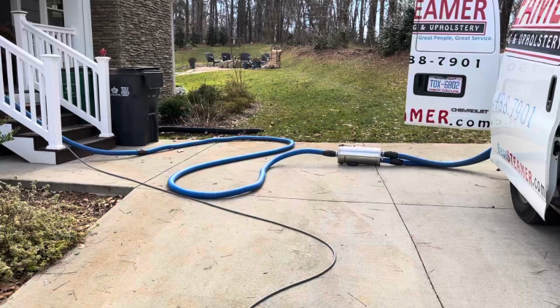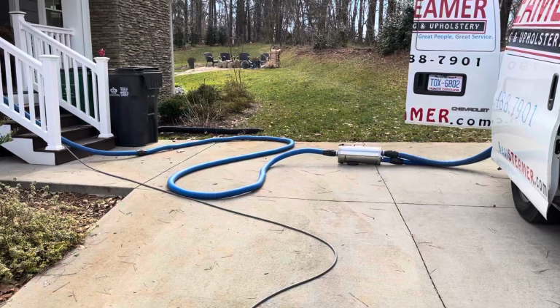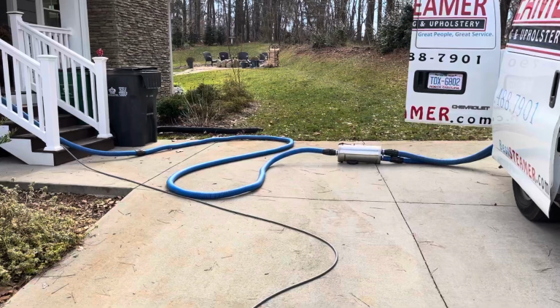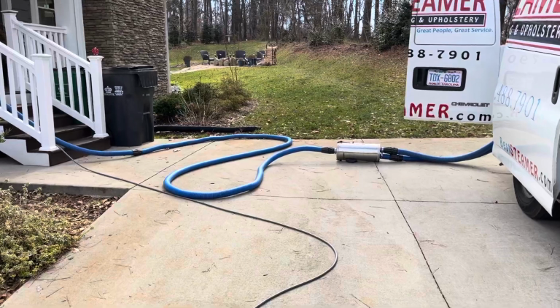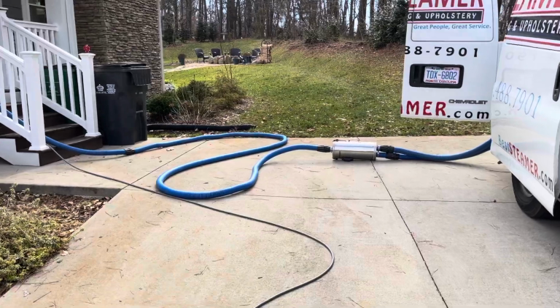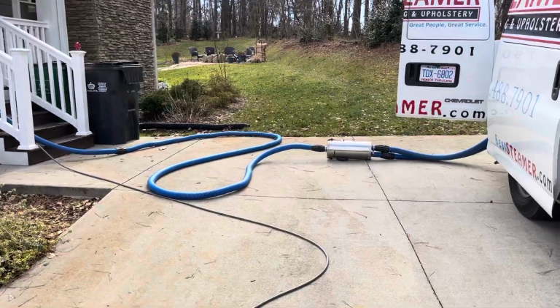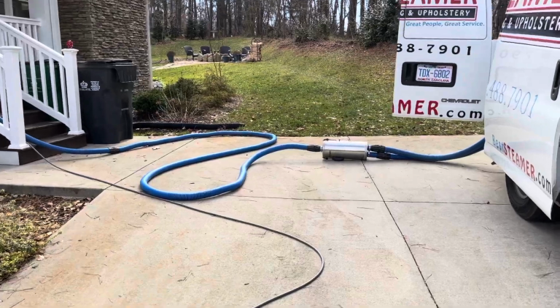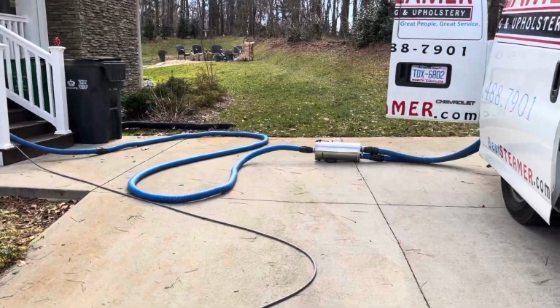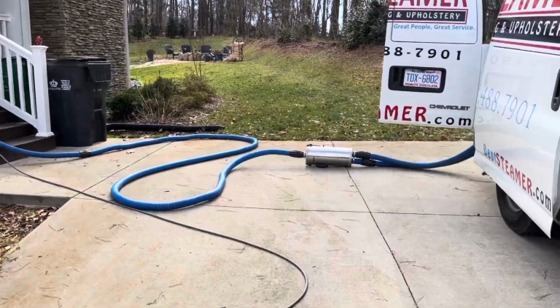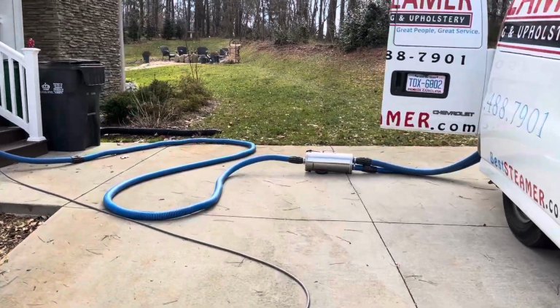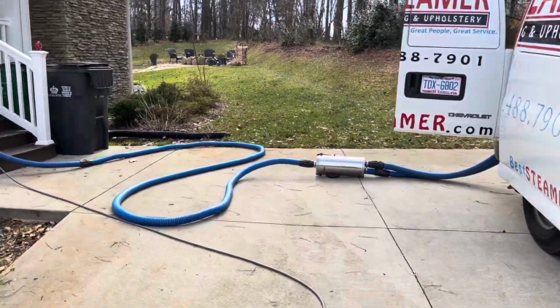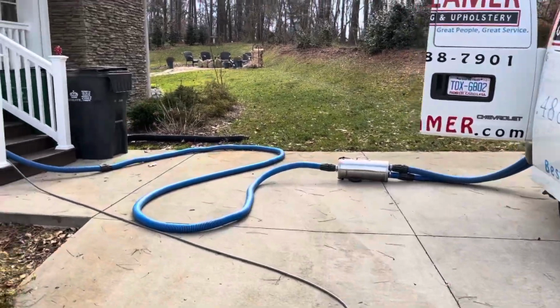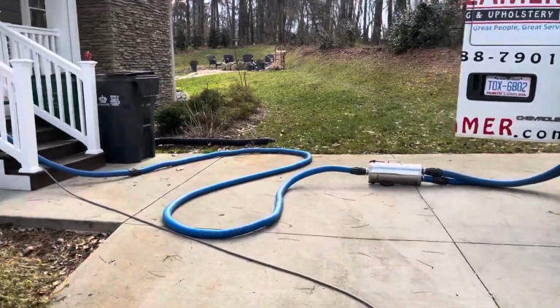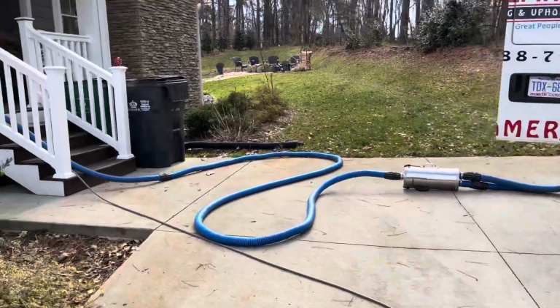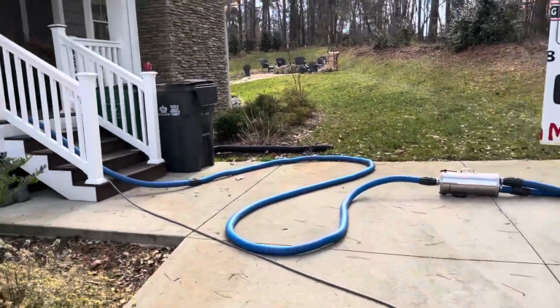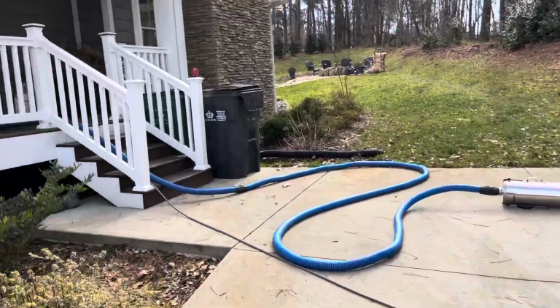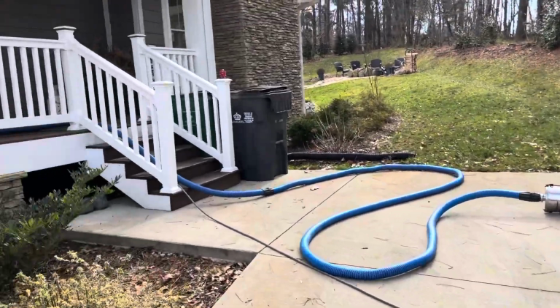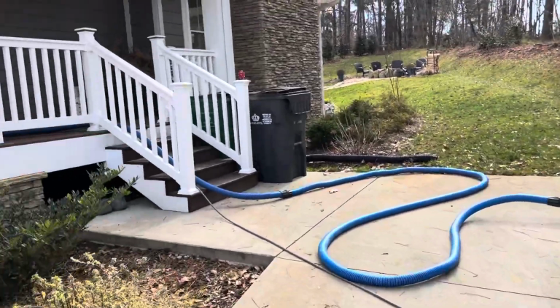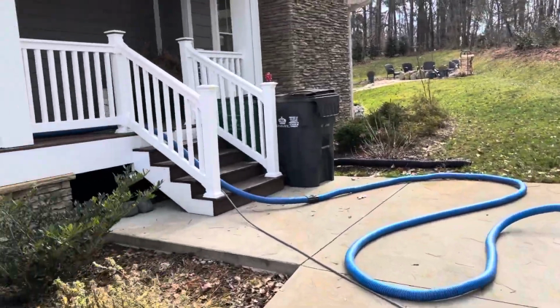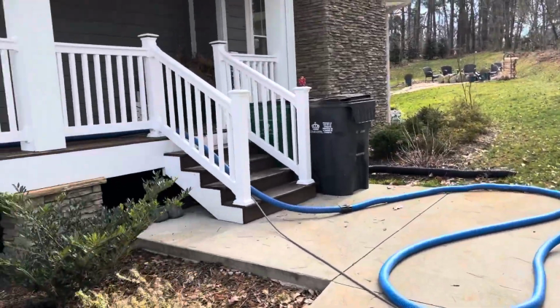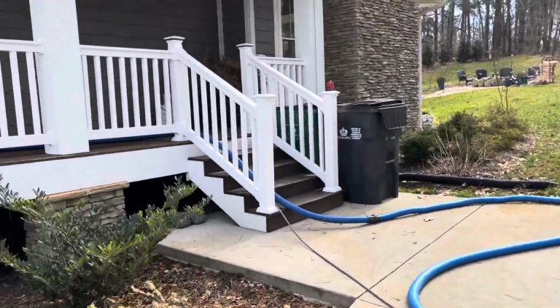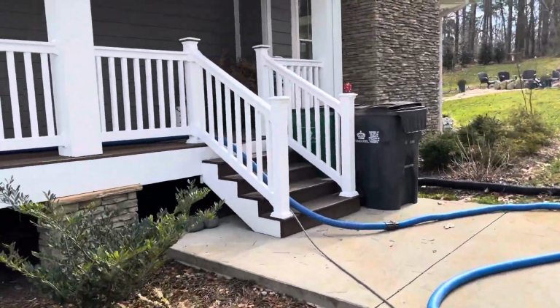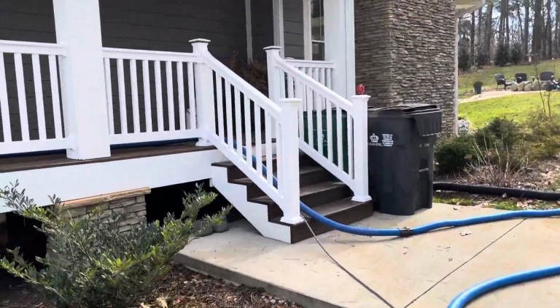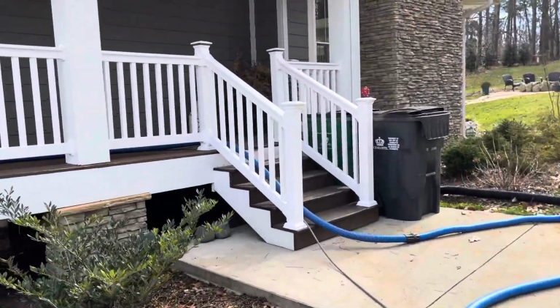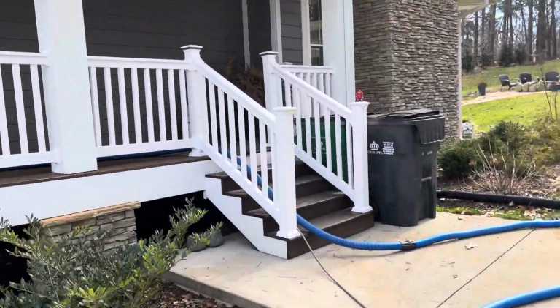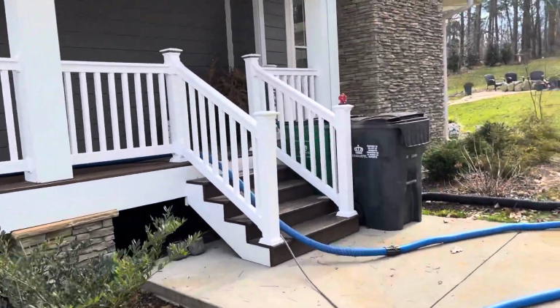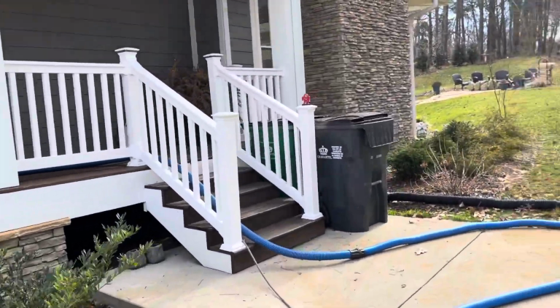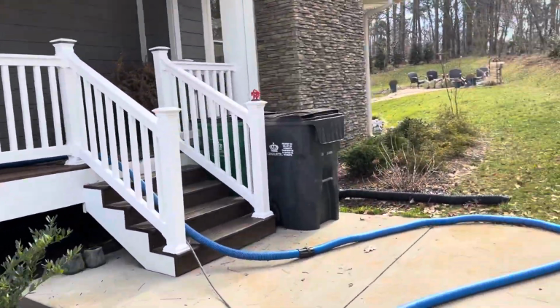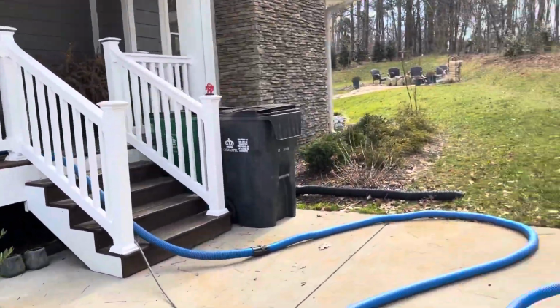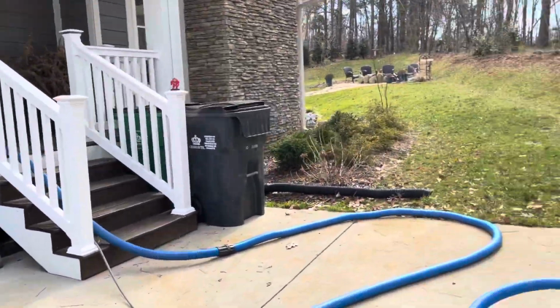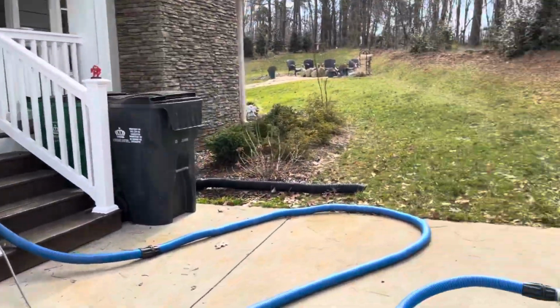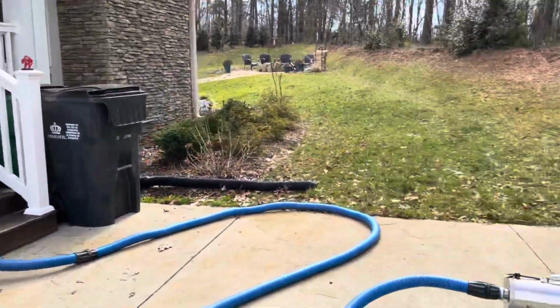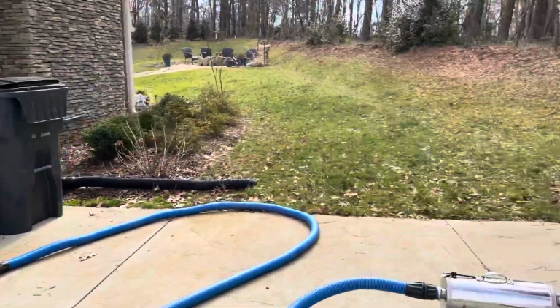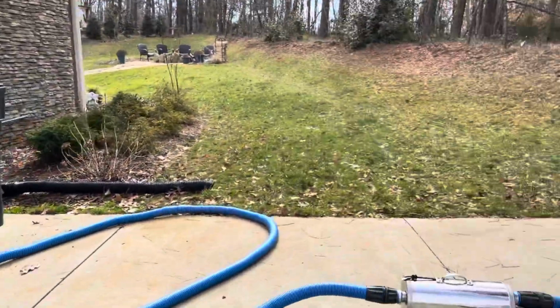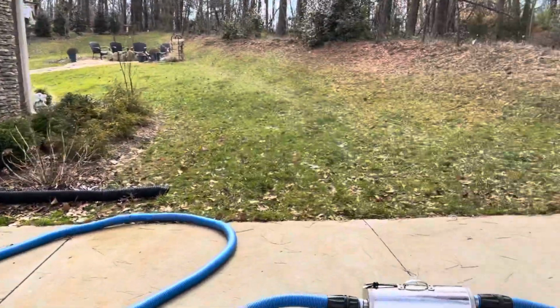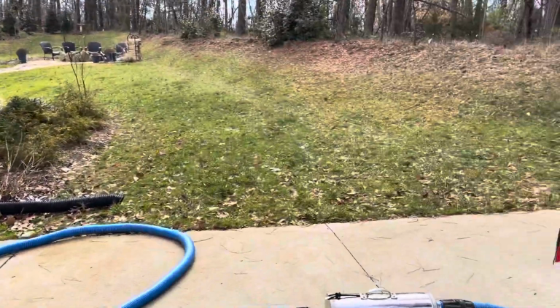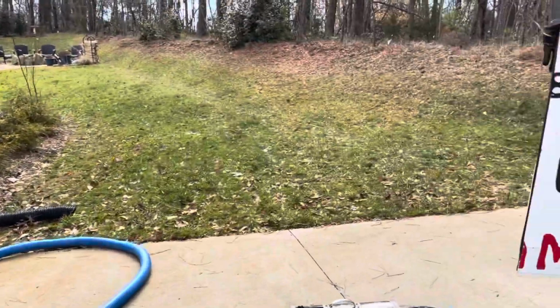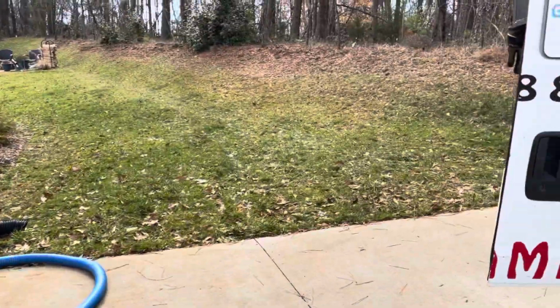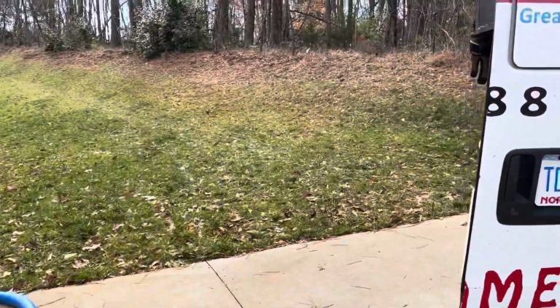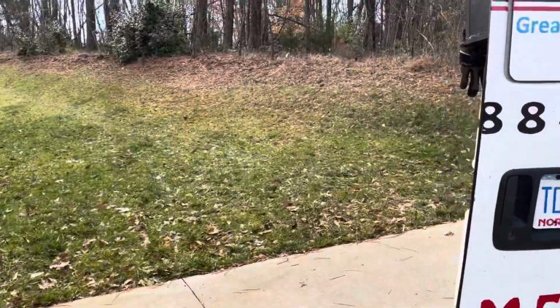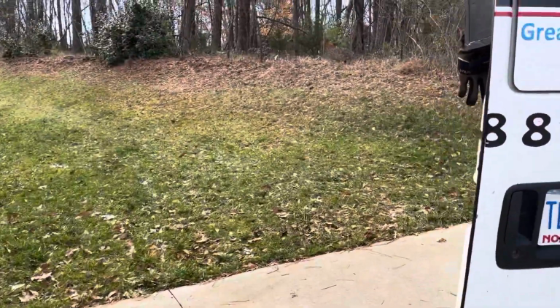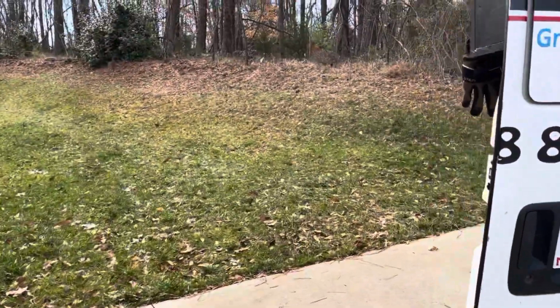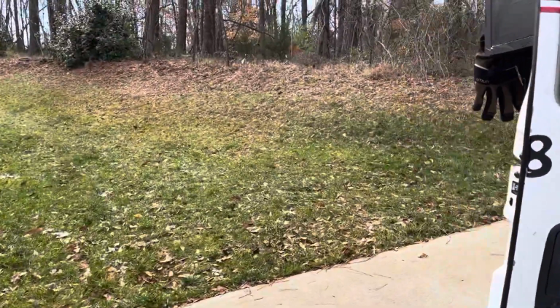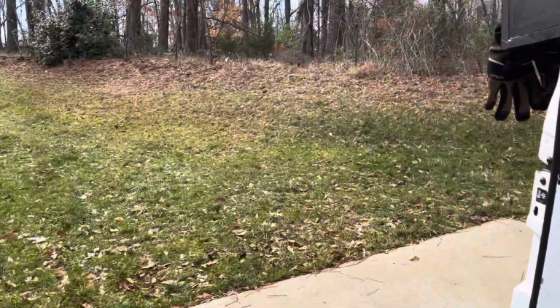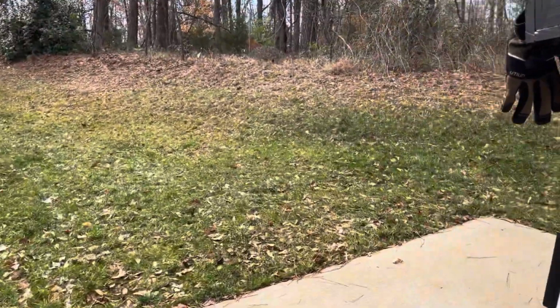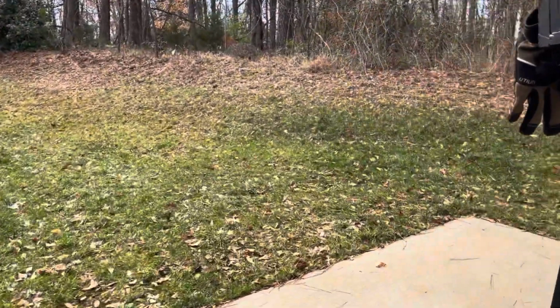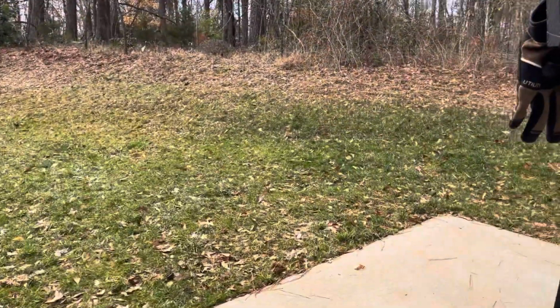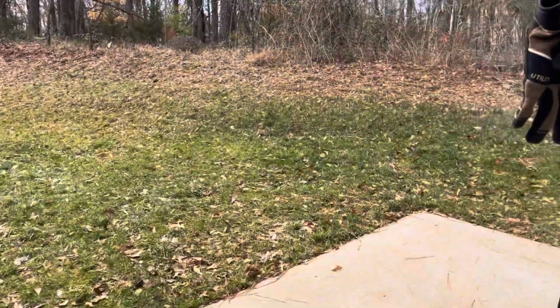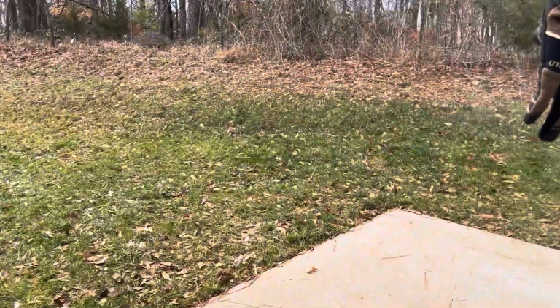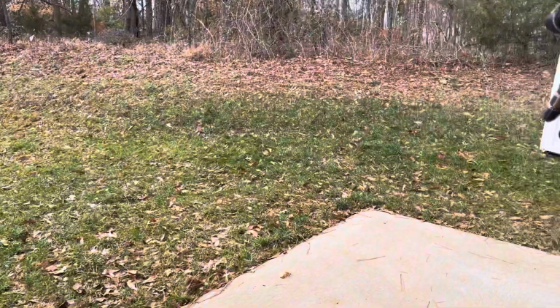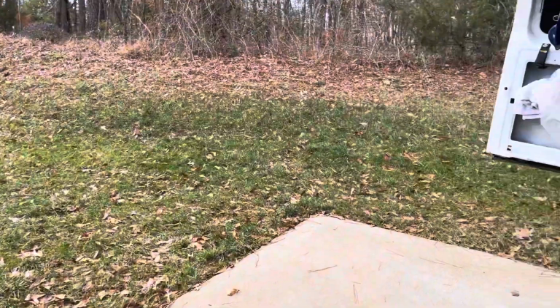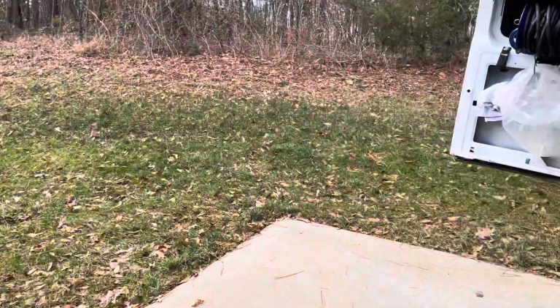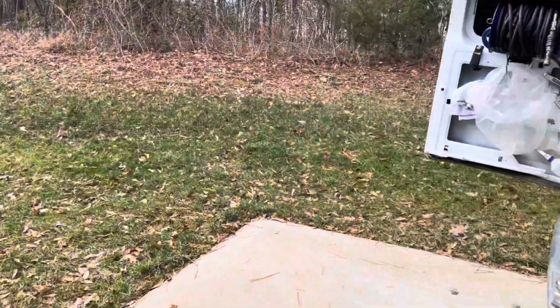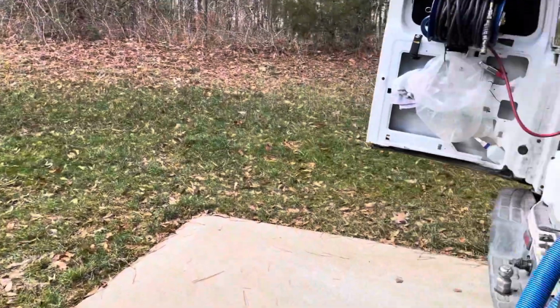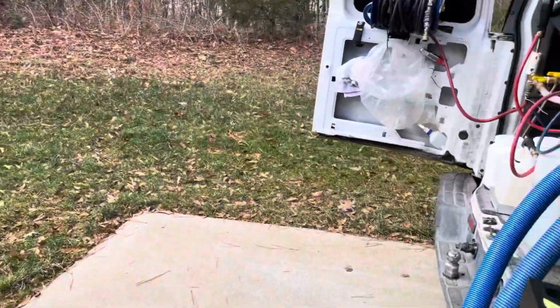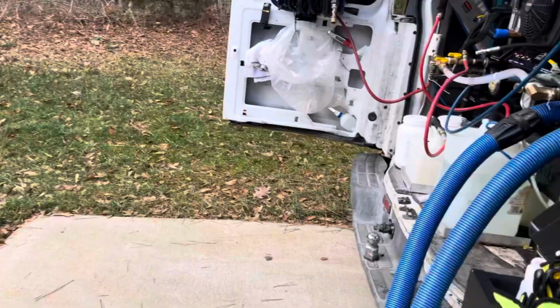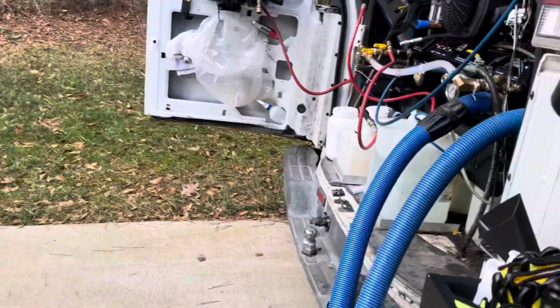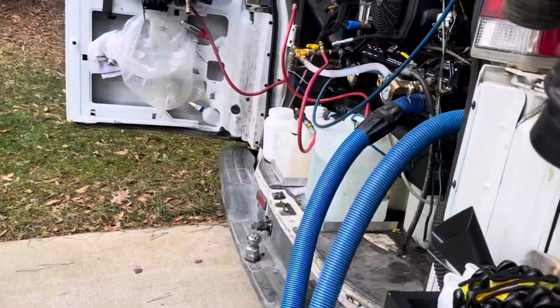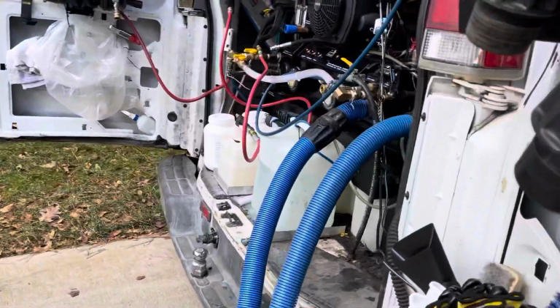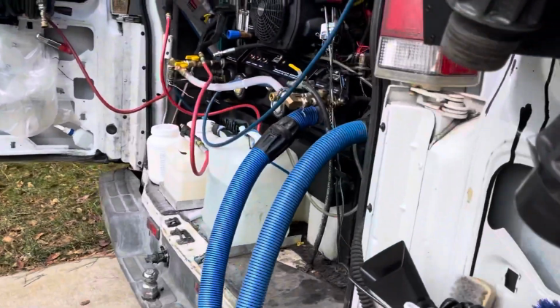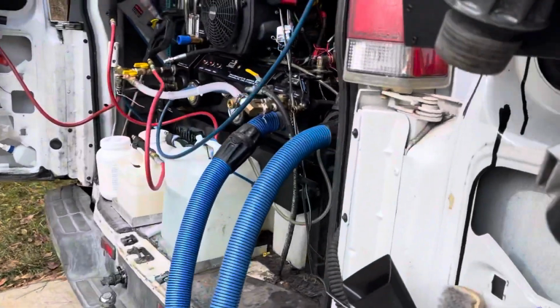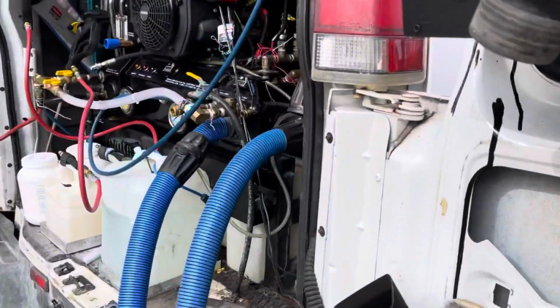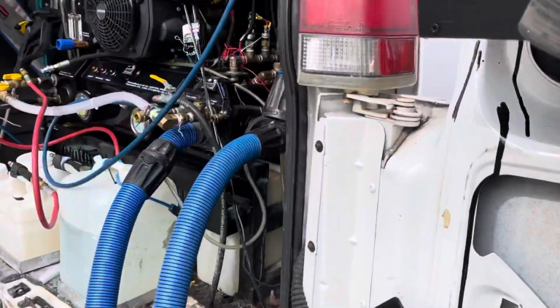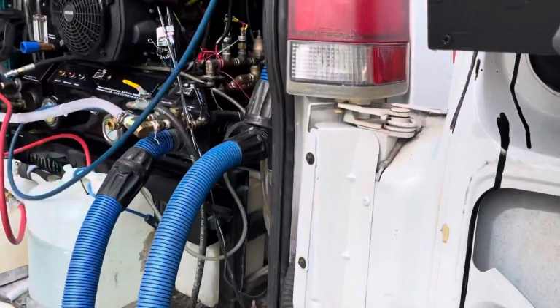Alright, we pre-spray about 20 minutes ago. Retreat, now we gonna crank the machine up.